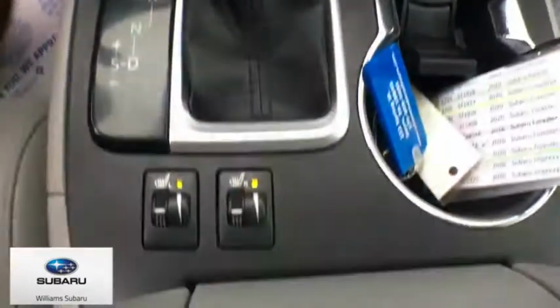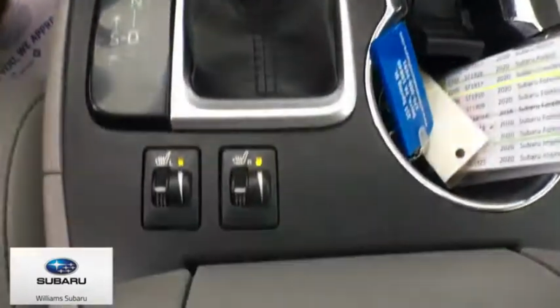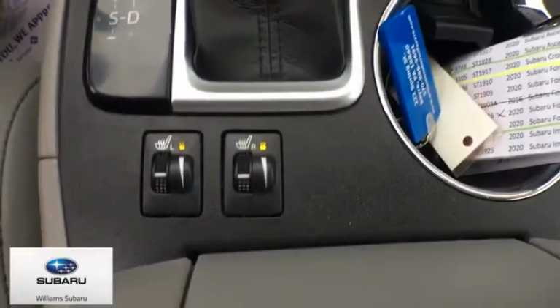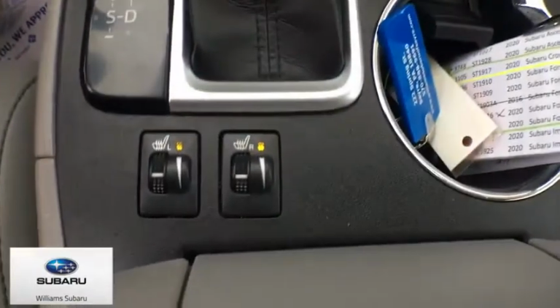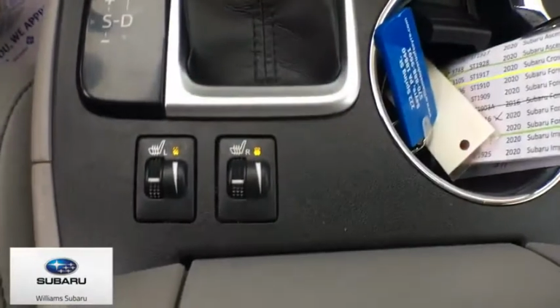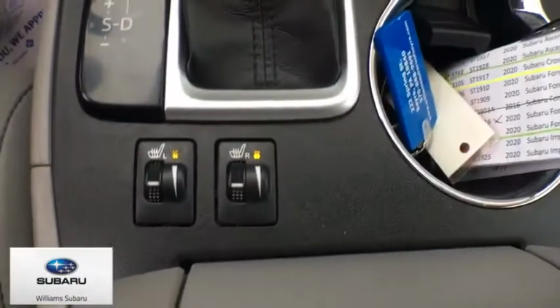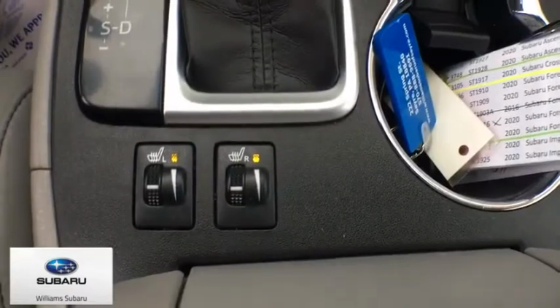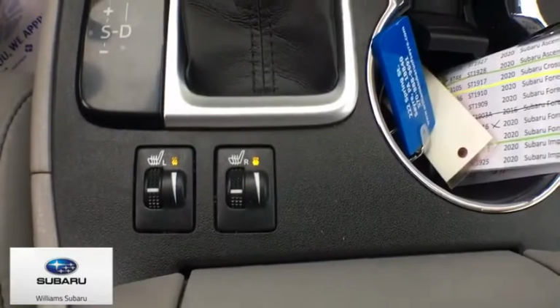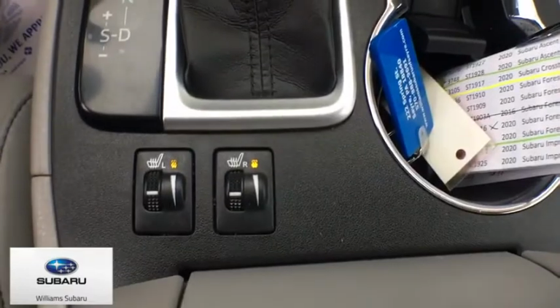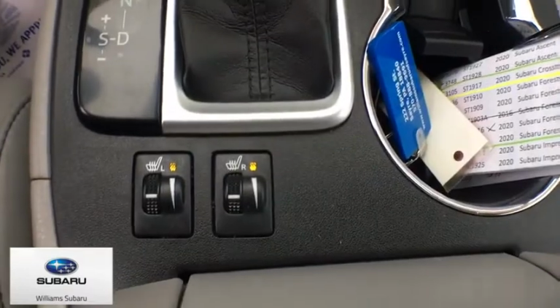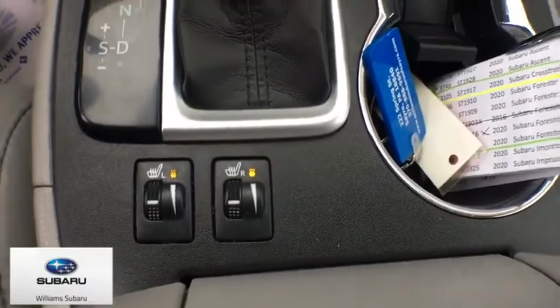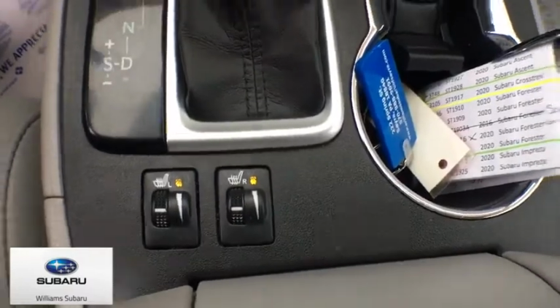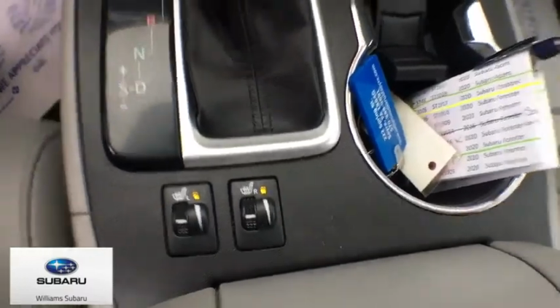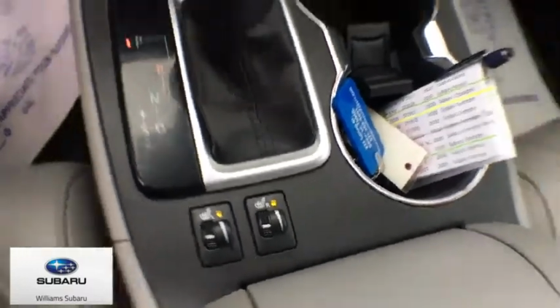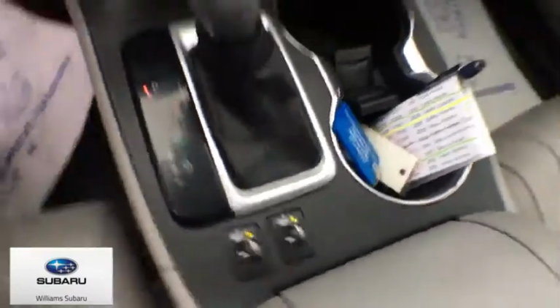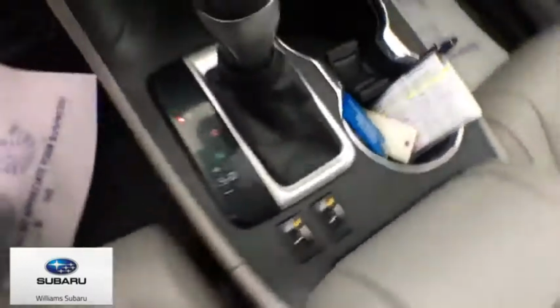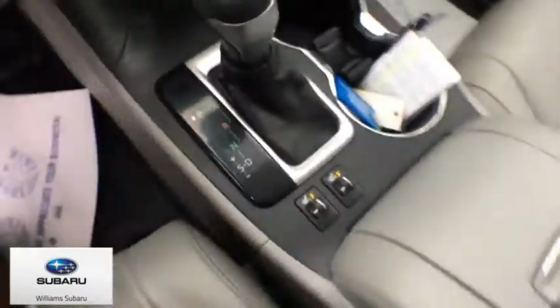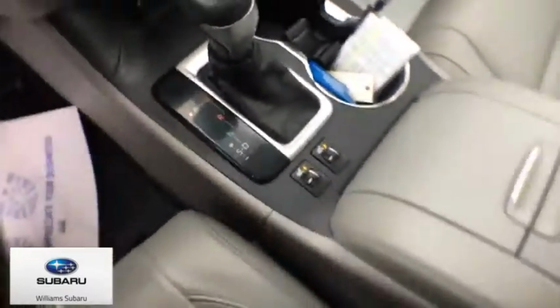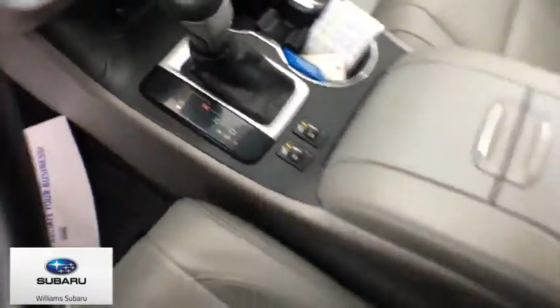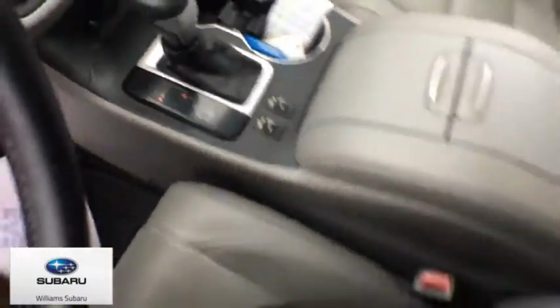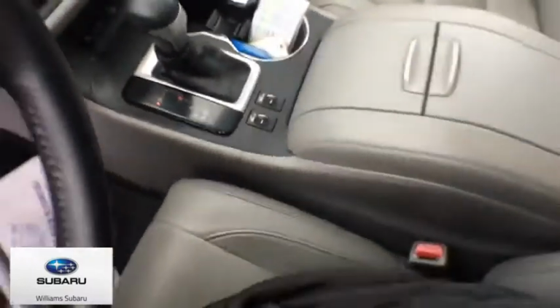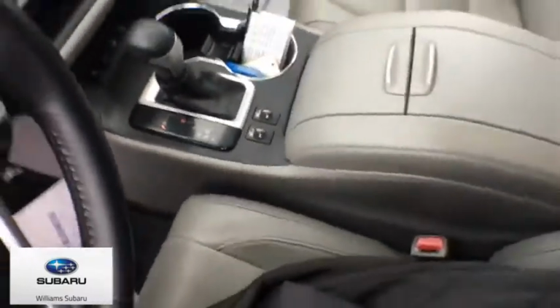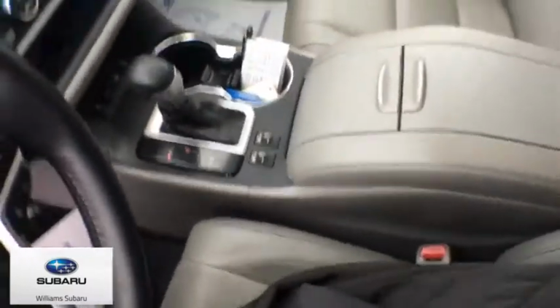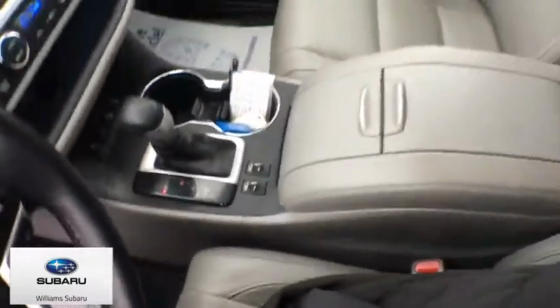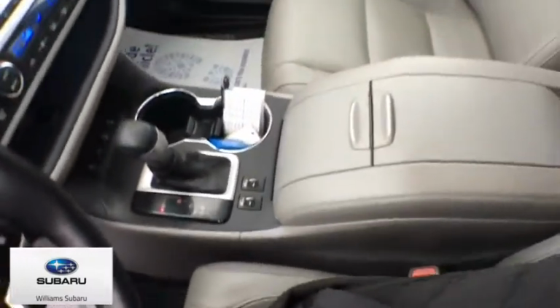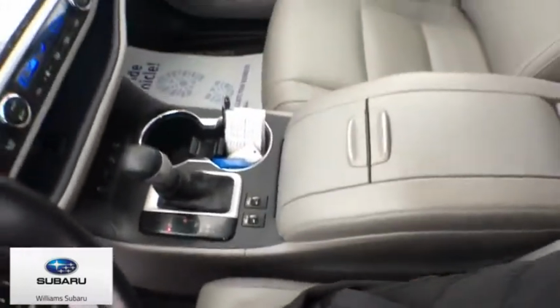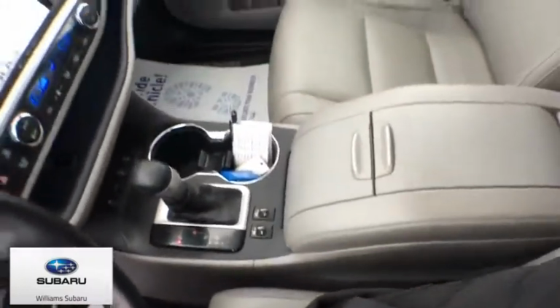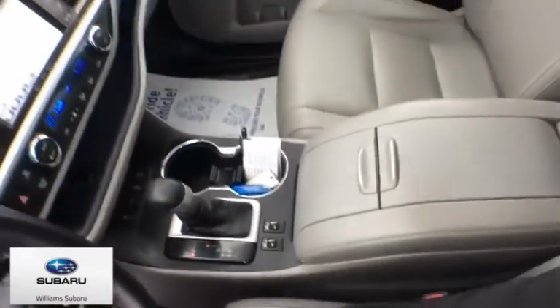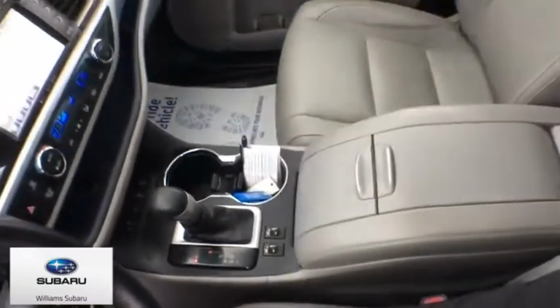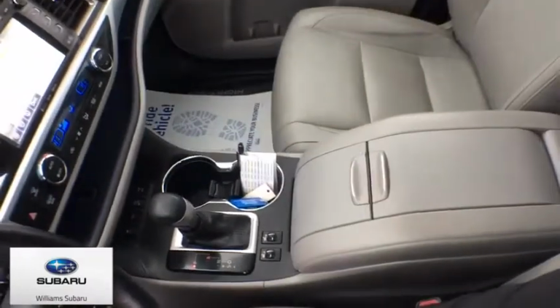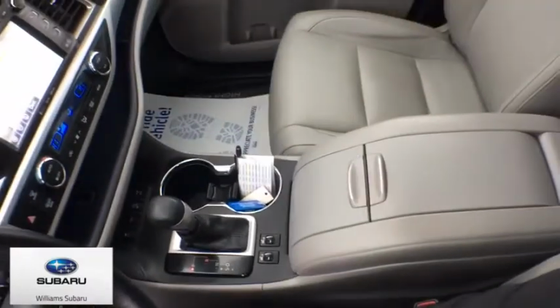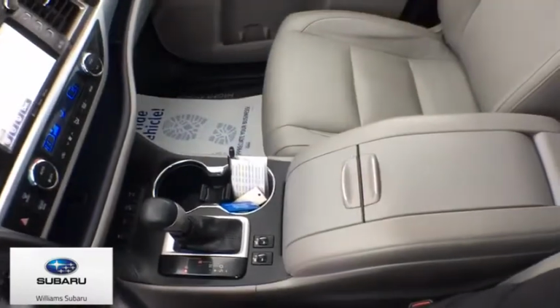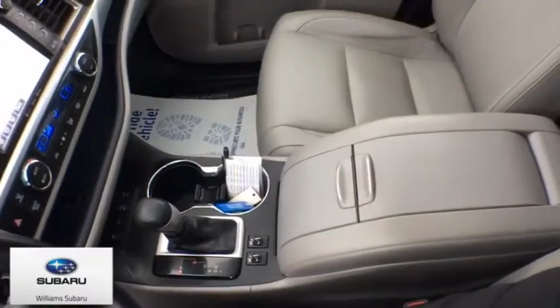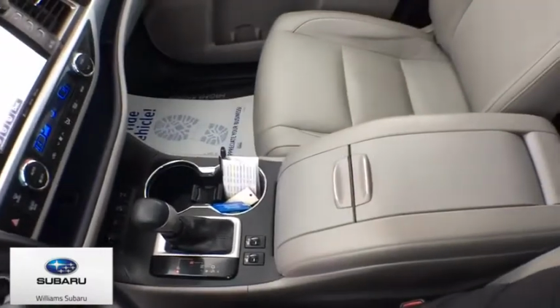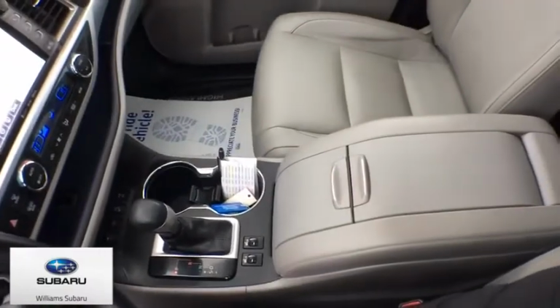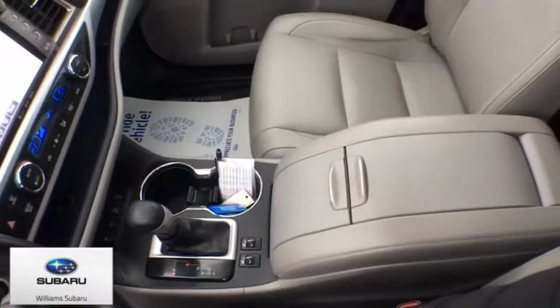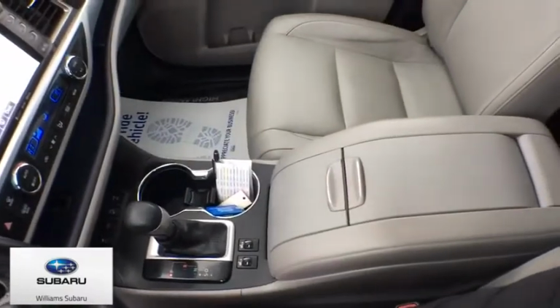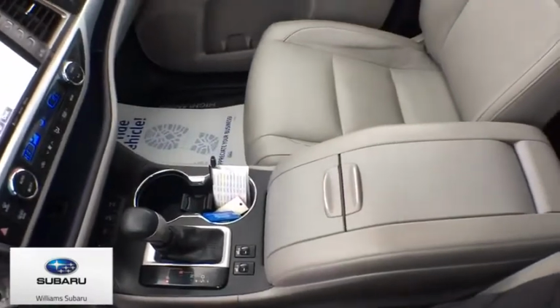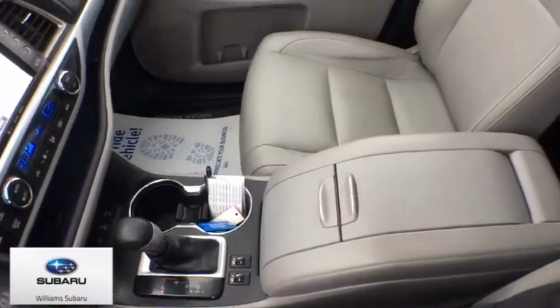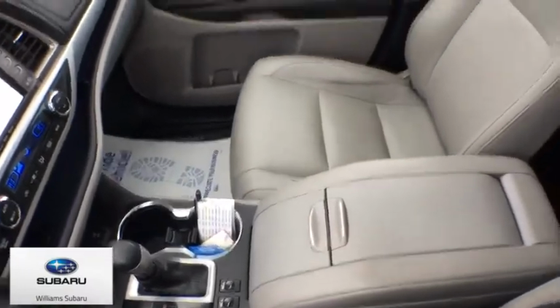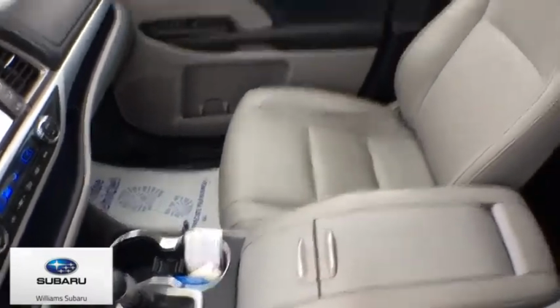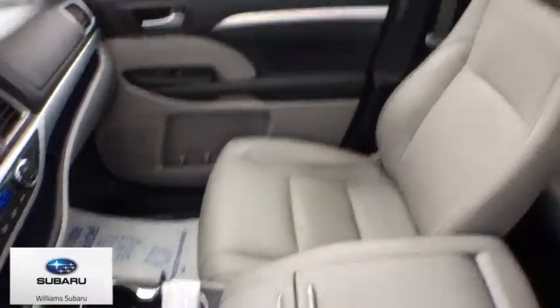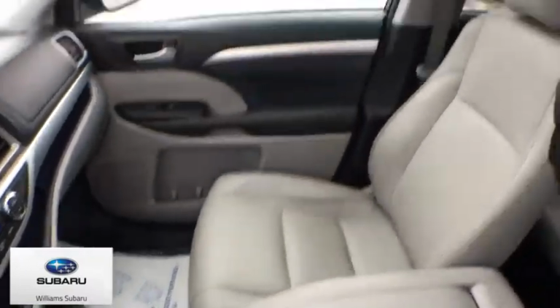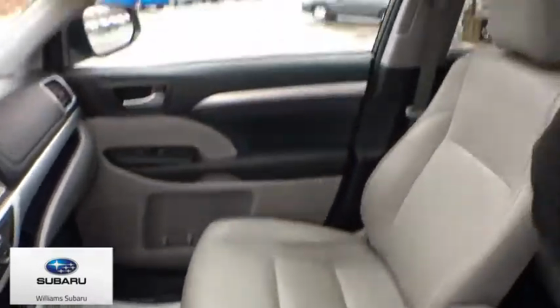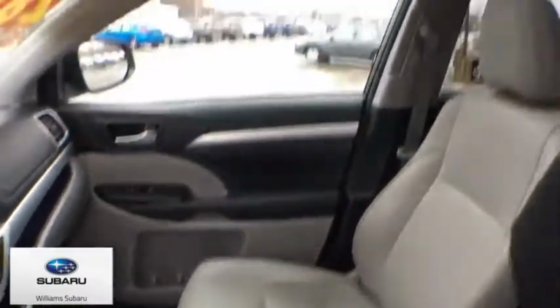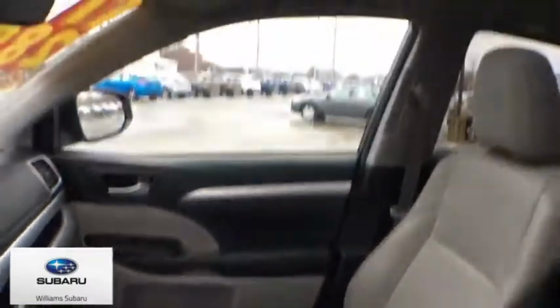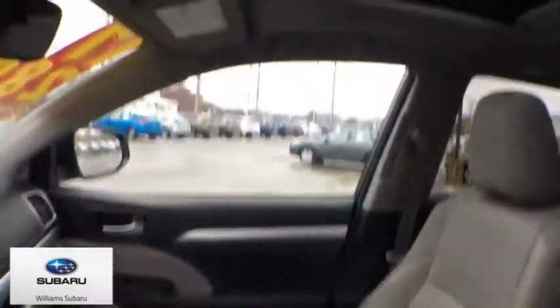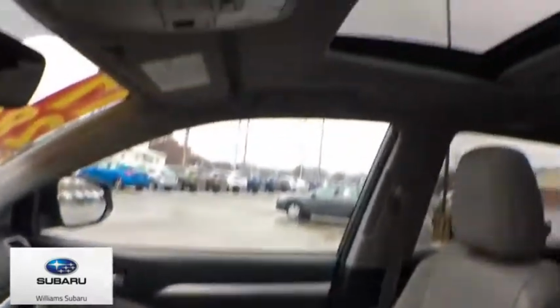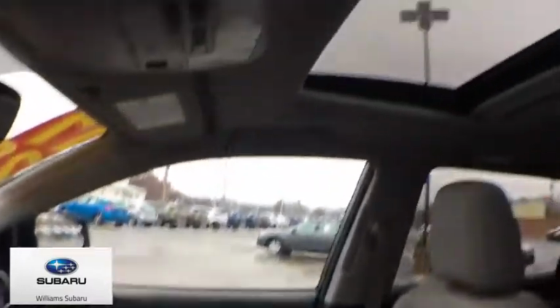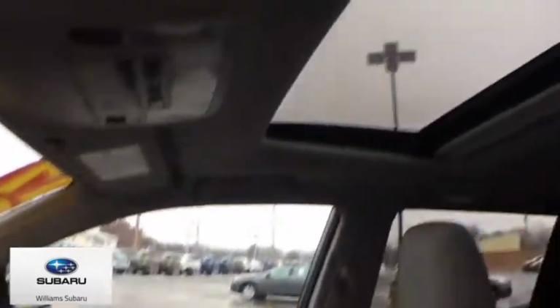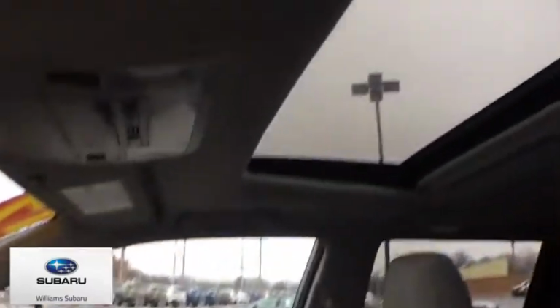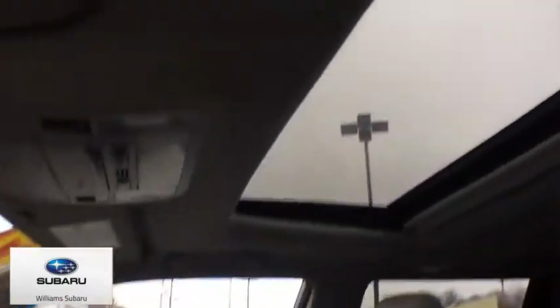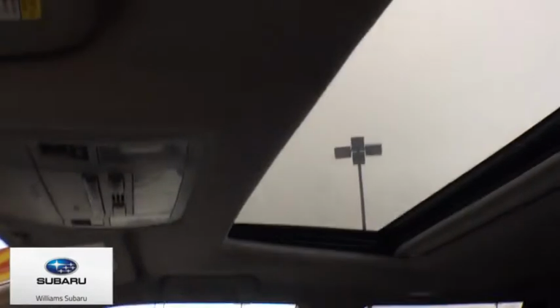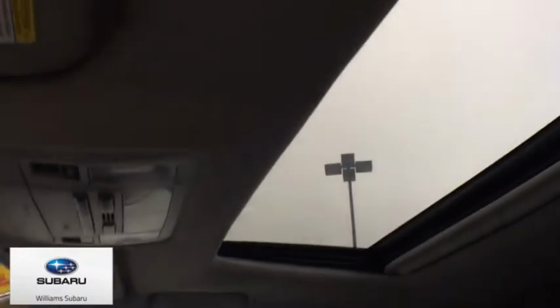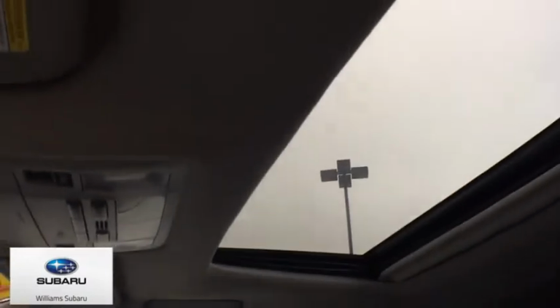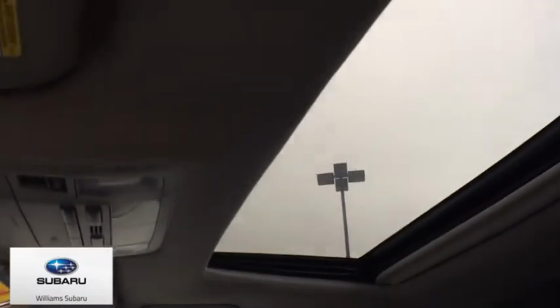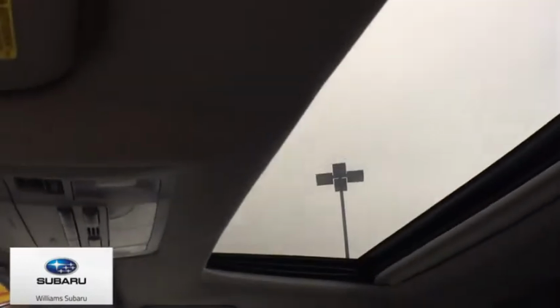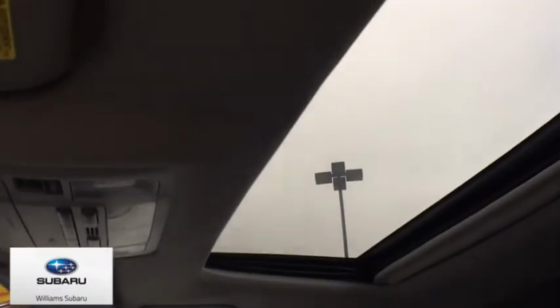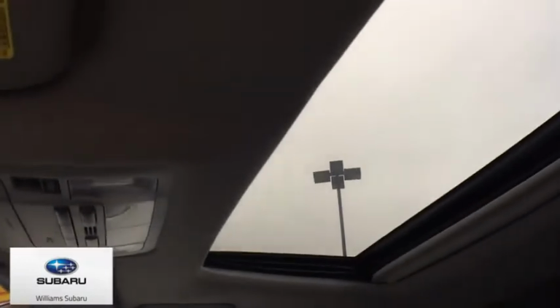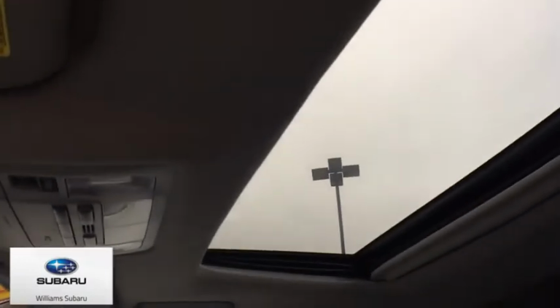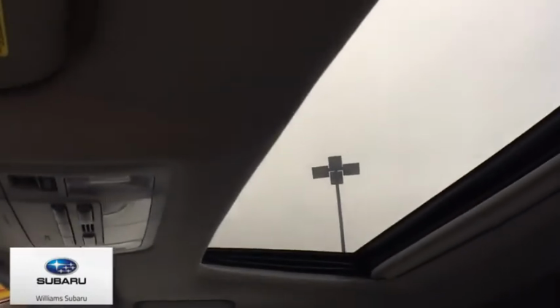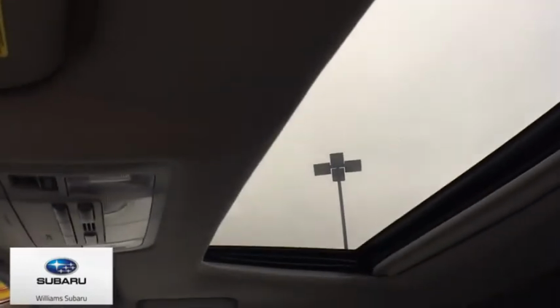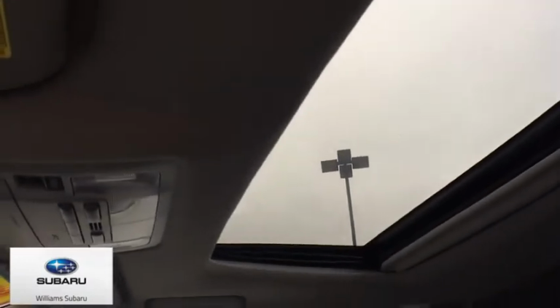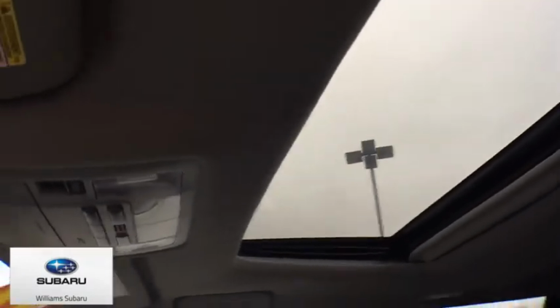Affordable style and reliability are what you're looking for. This vehicle couldn't be more perfect. Drive it today.